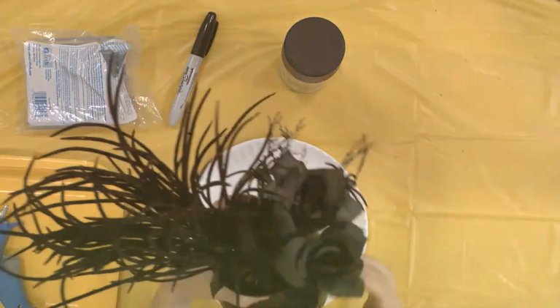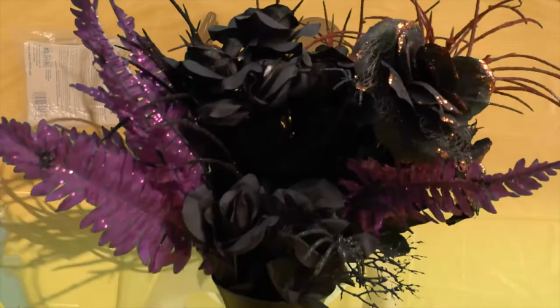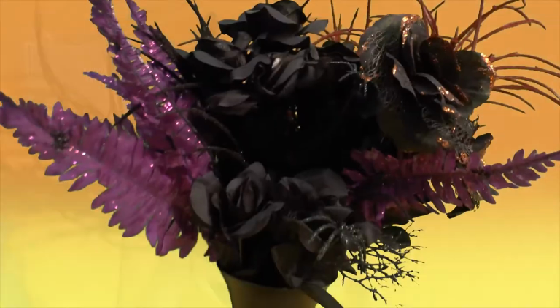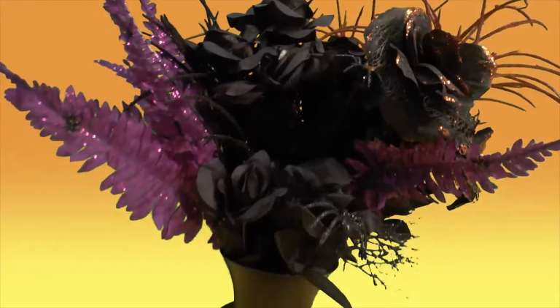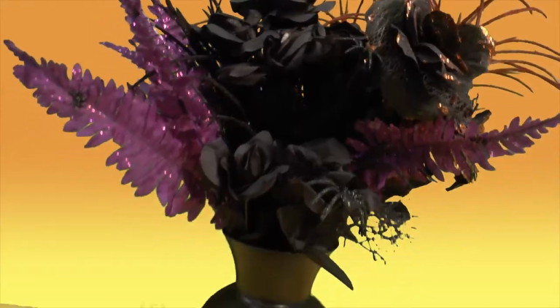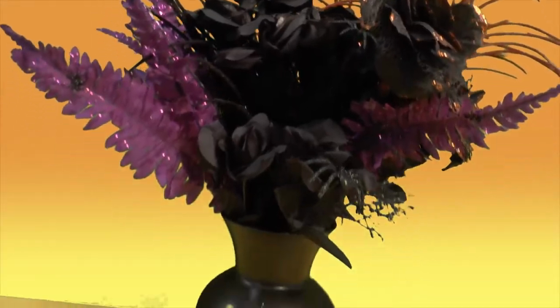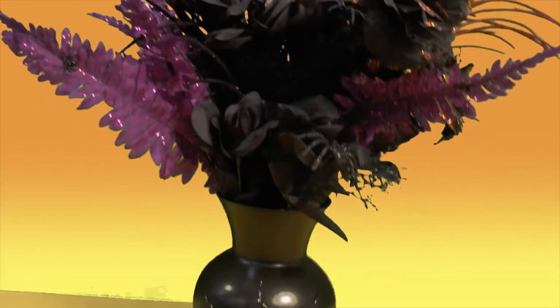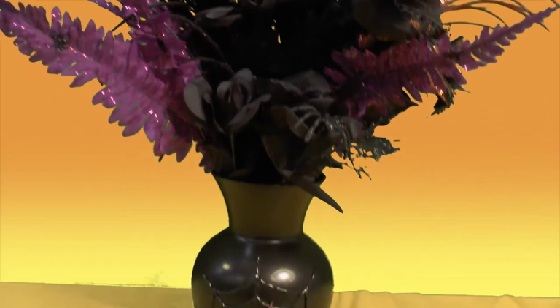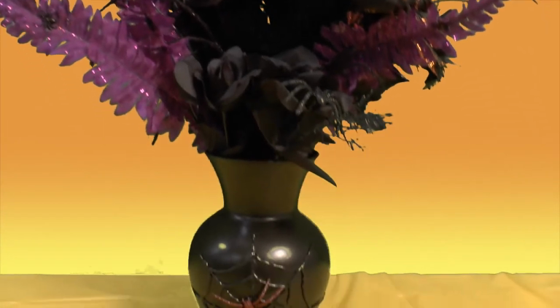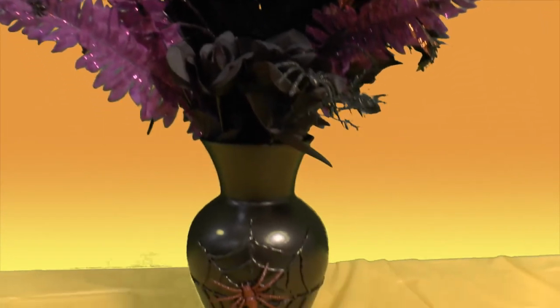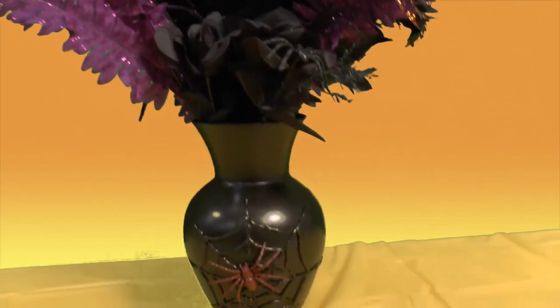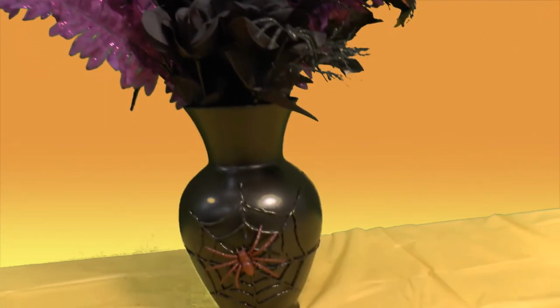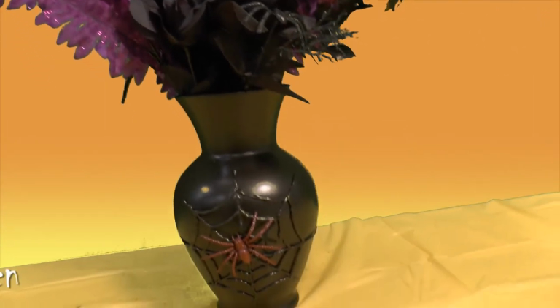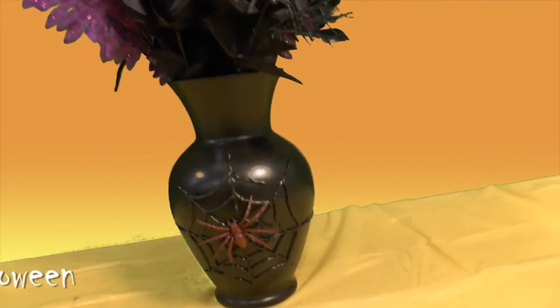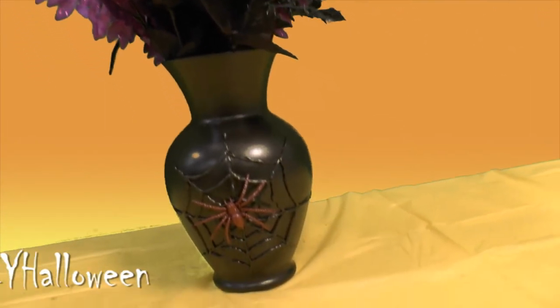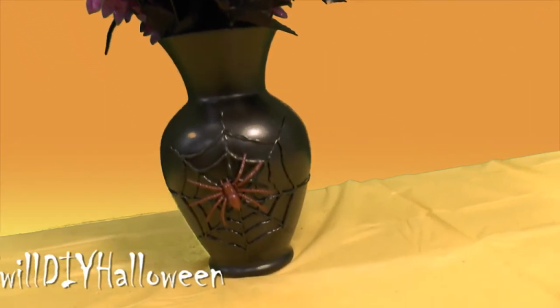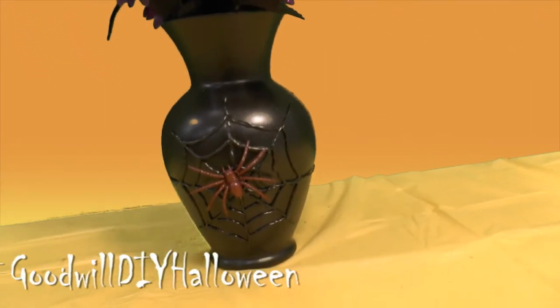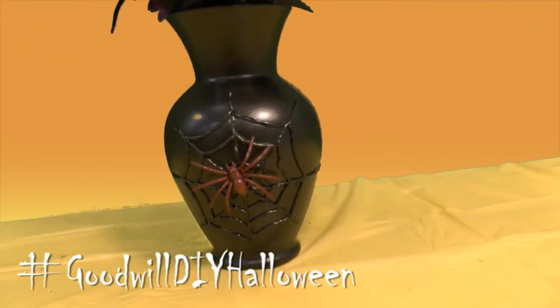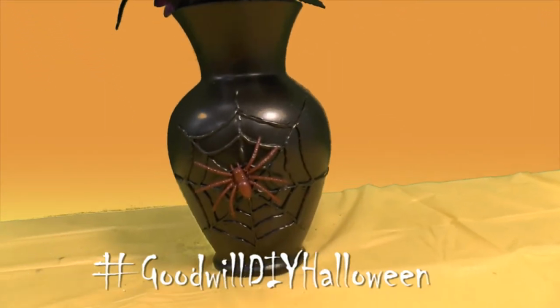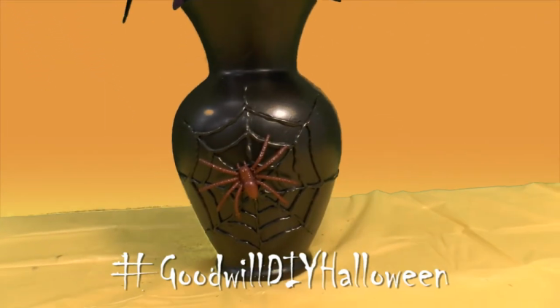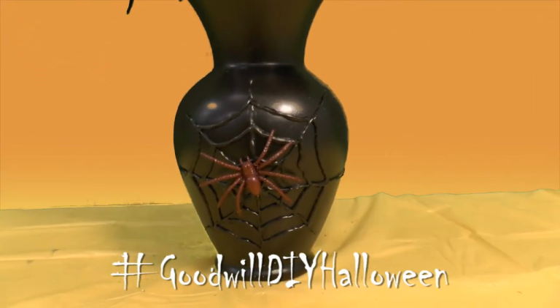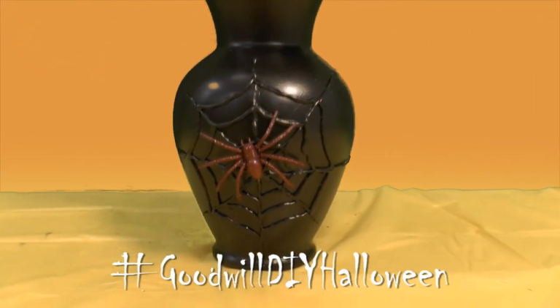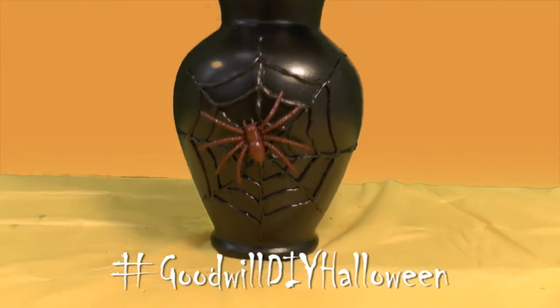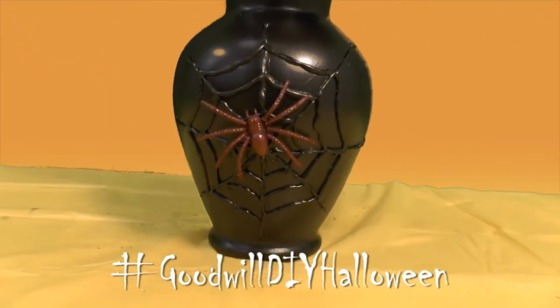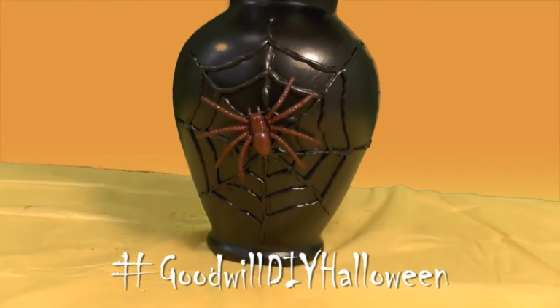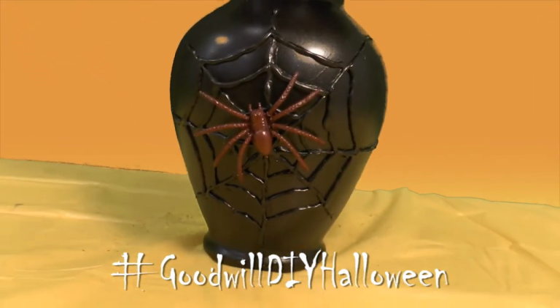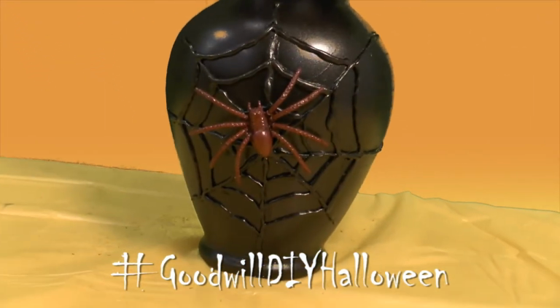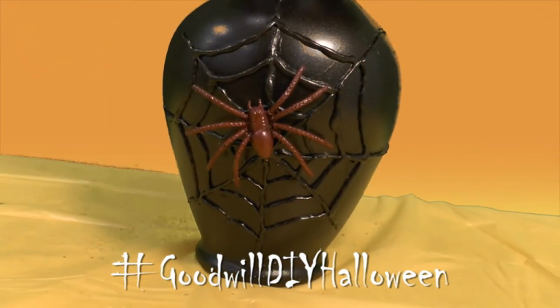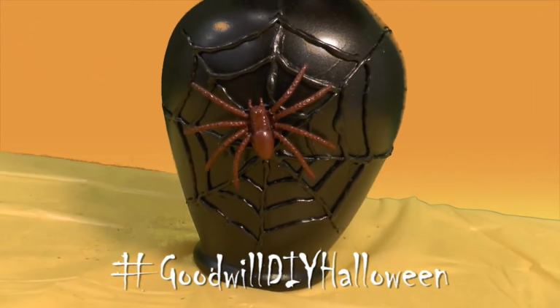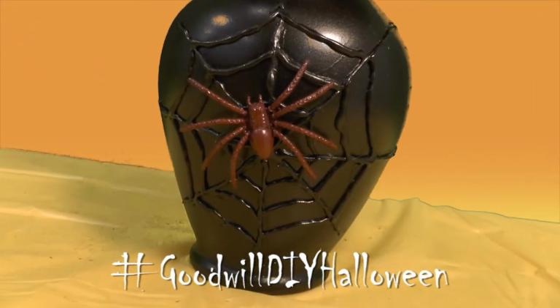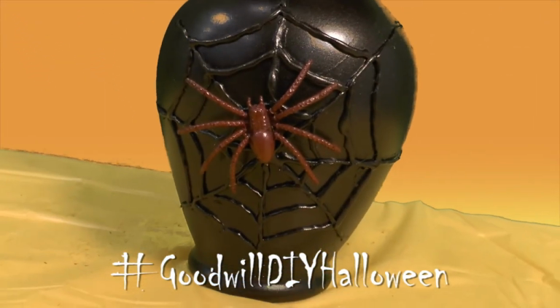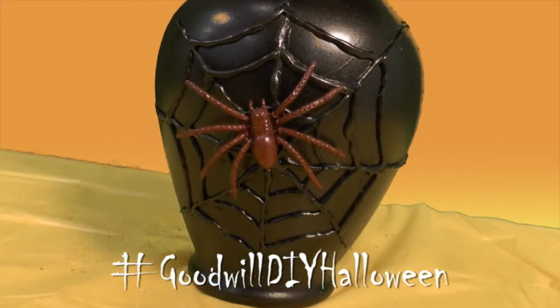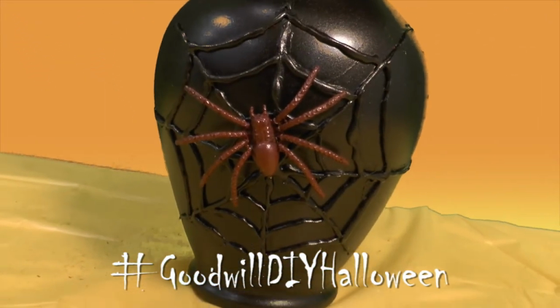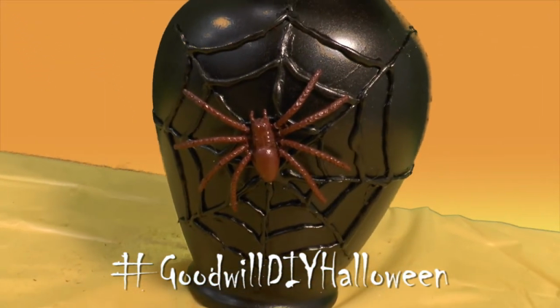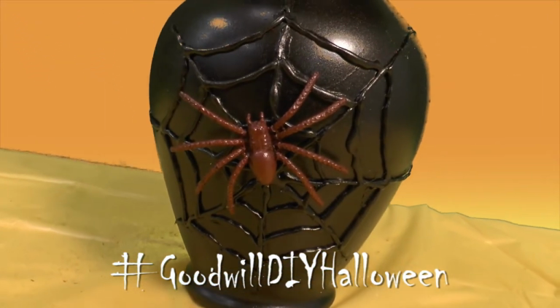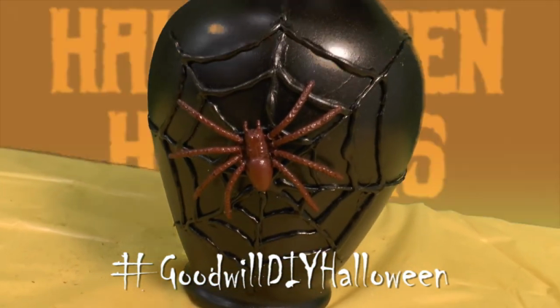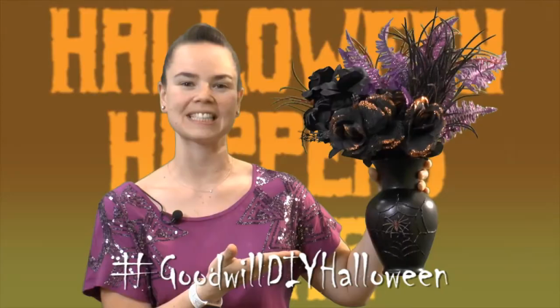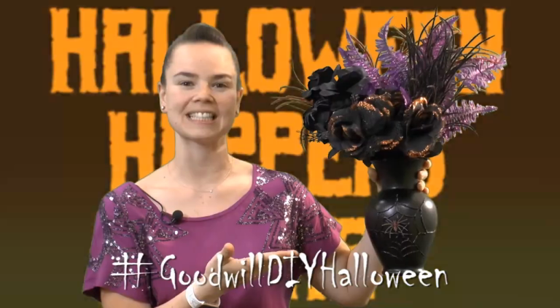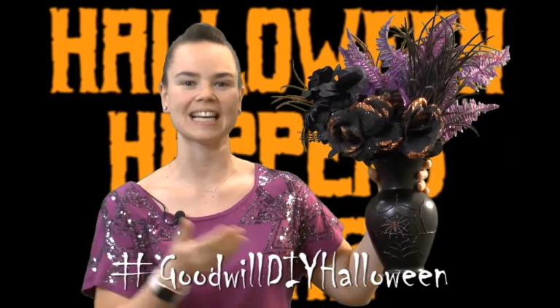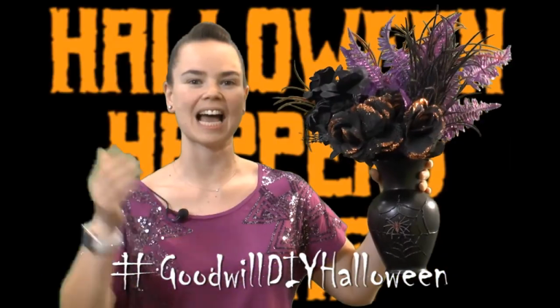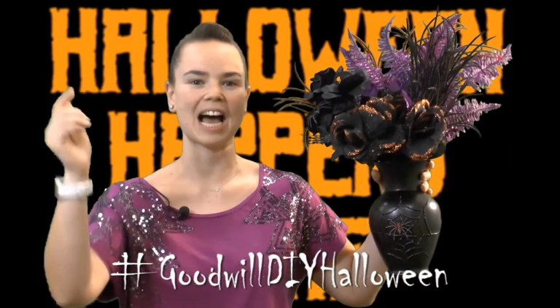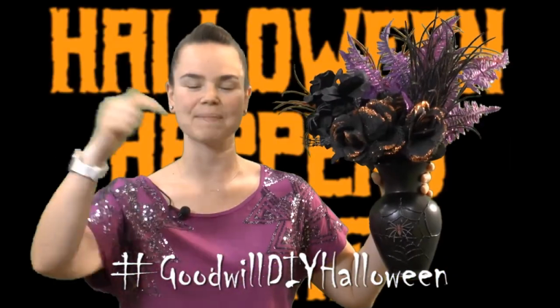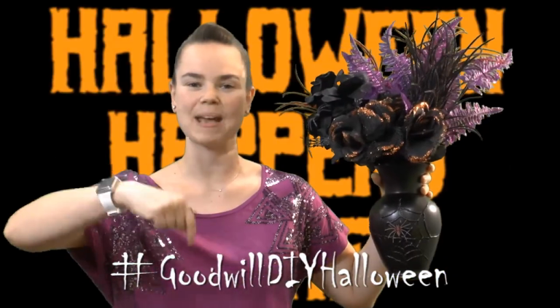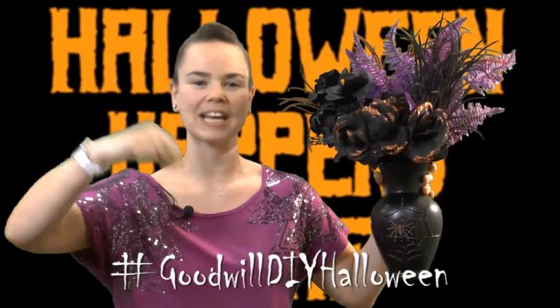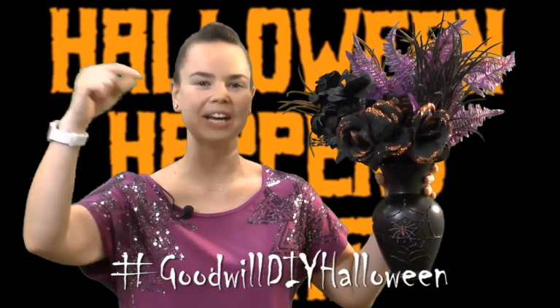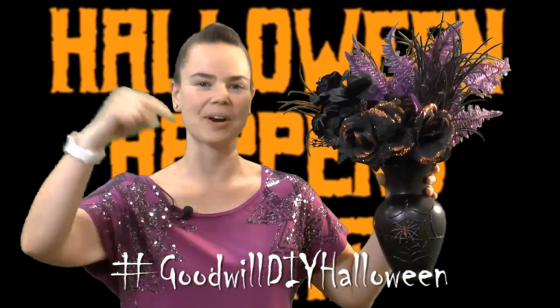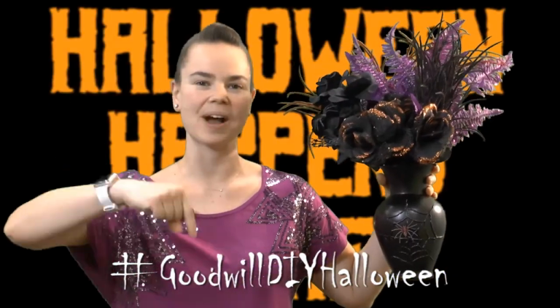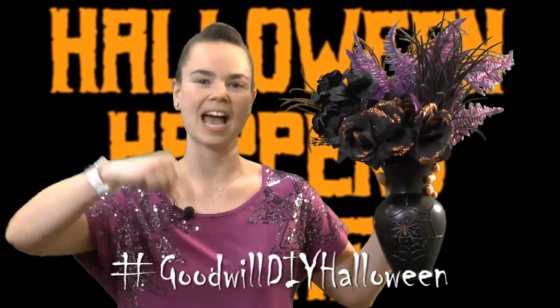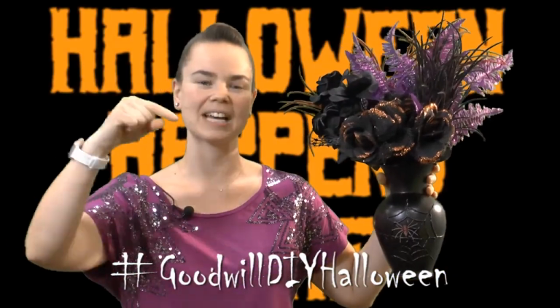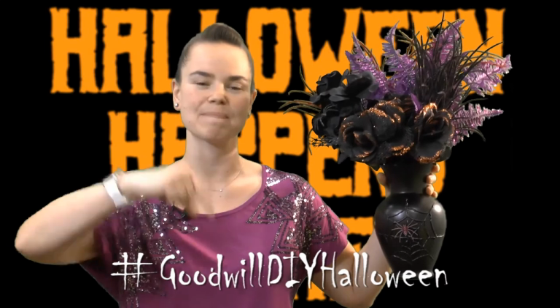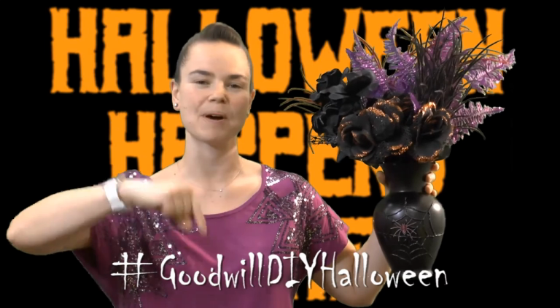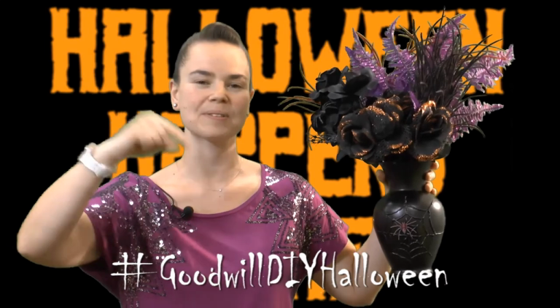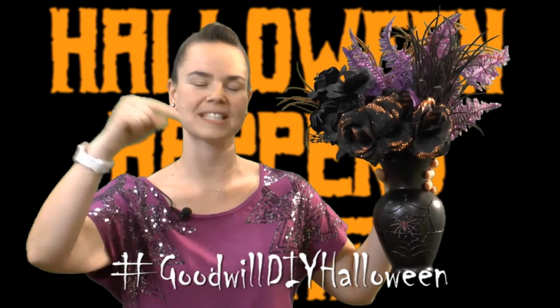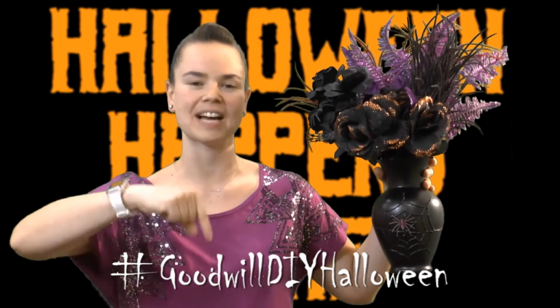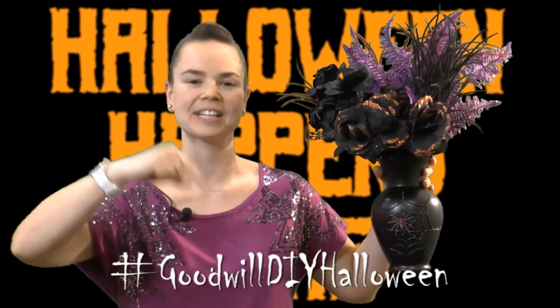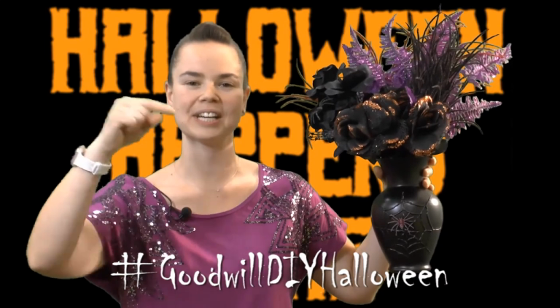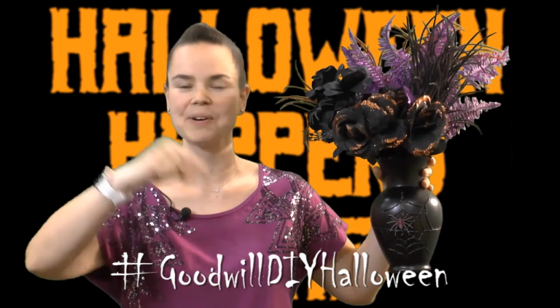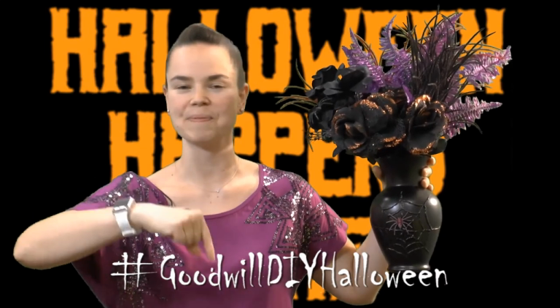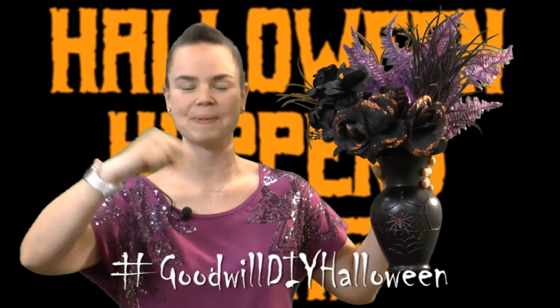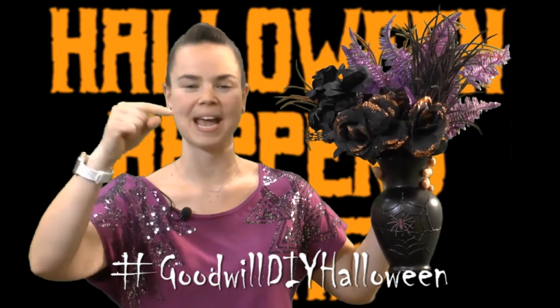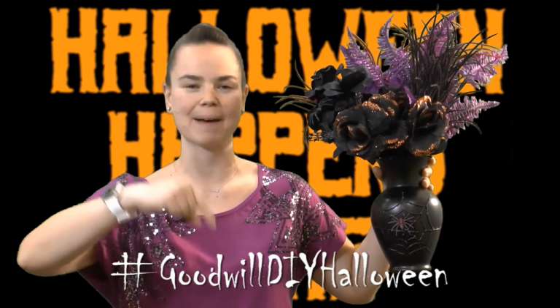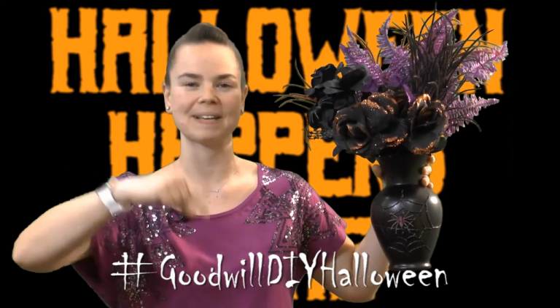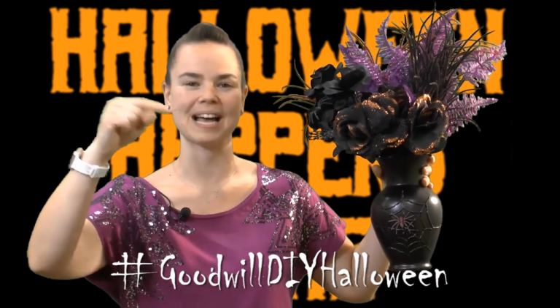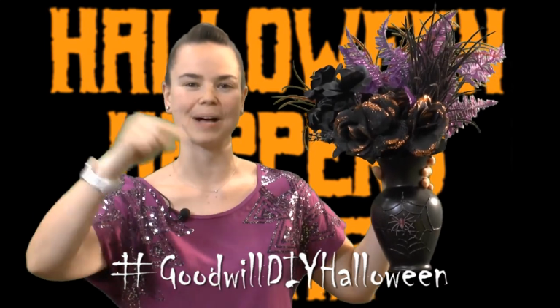And this is the spiderweb vase. It's super awesome. If you have any questions on how to make it, go ahead and post down here. We'd be happy to help.